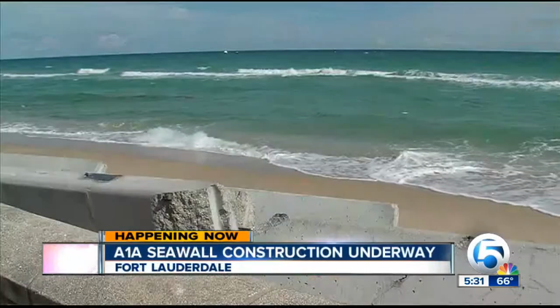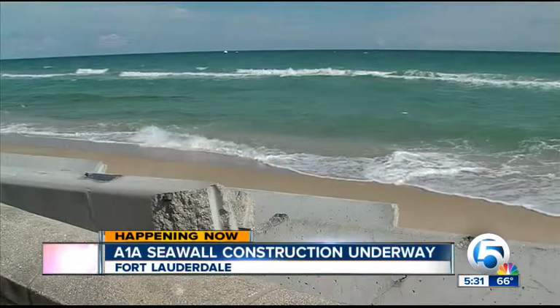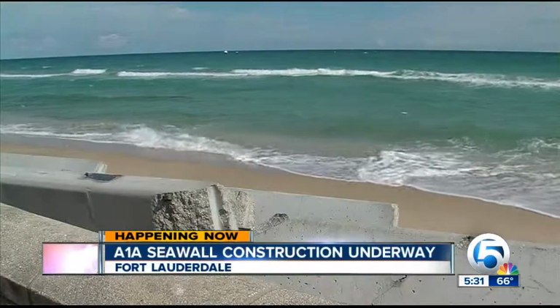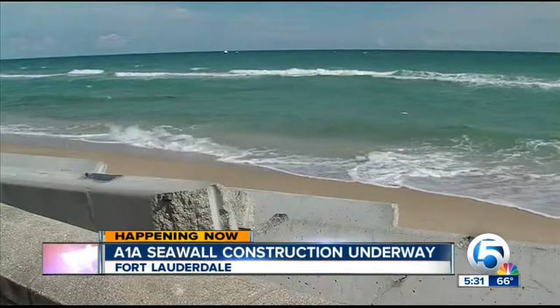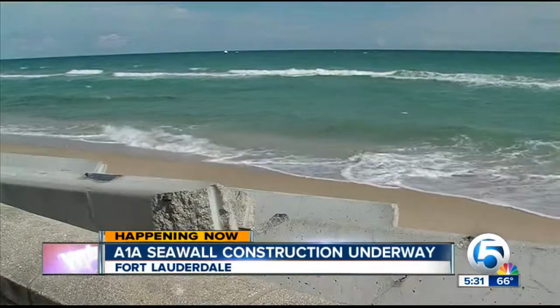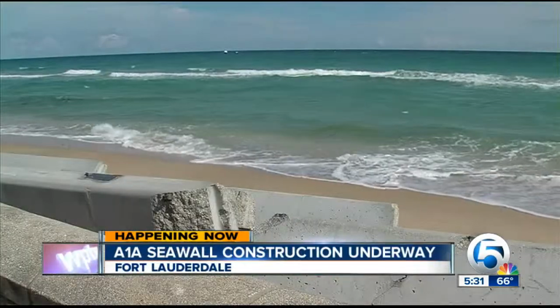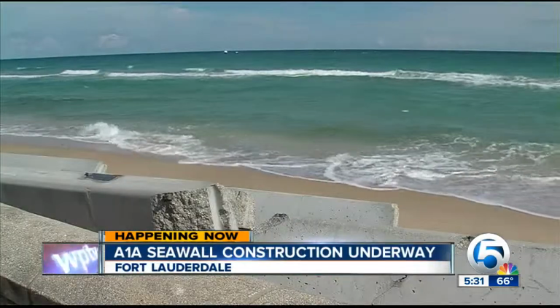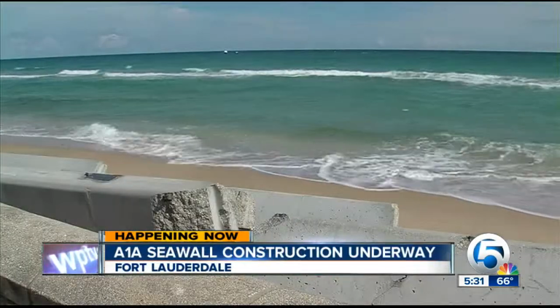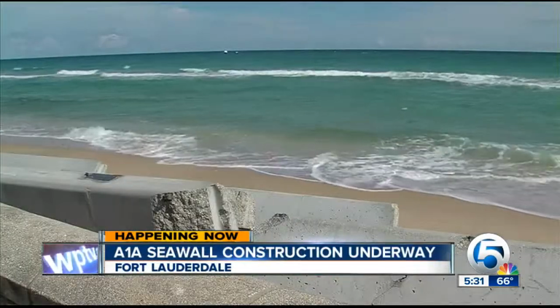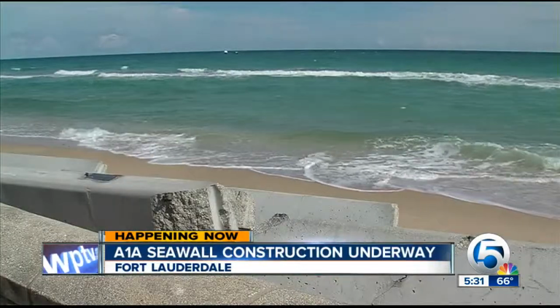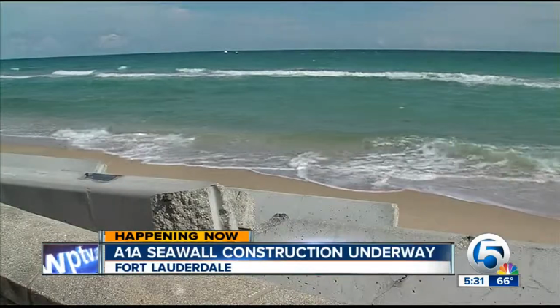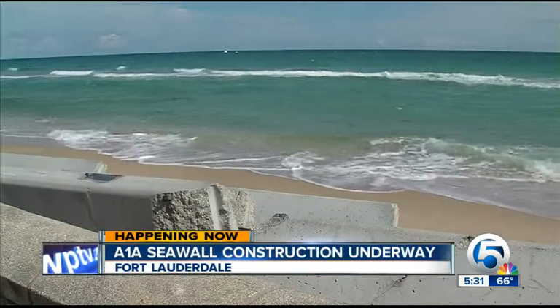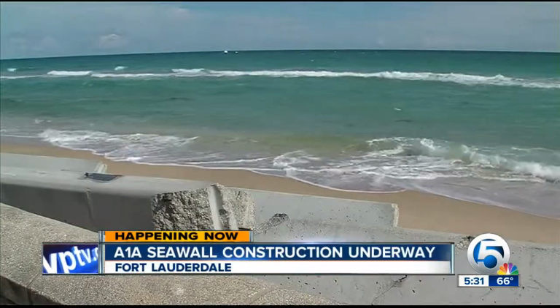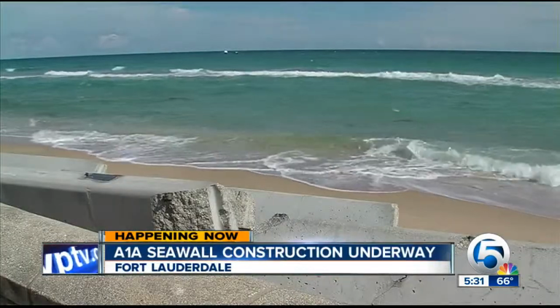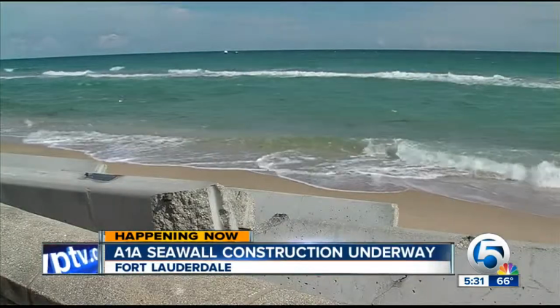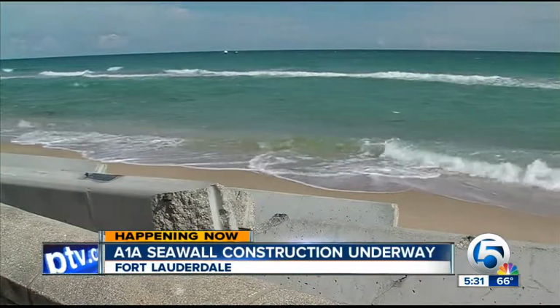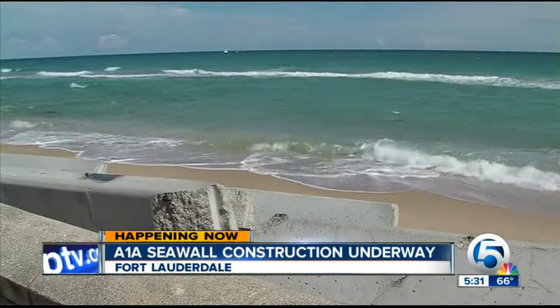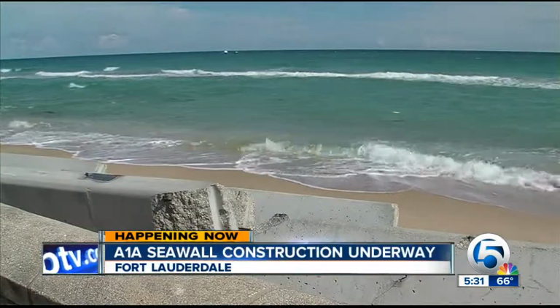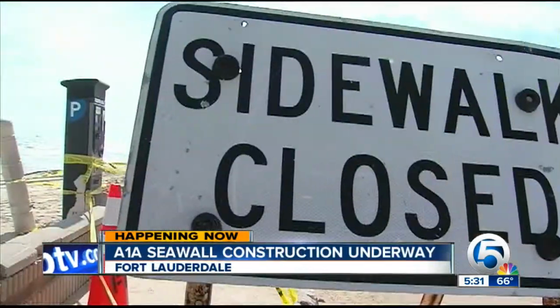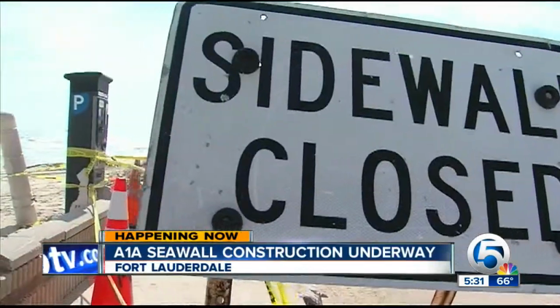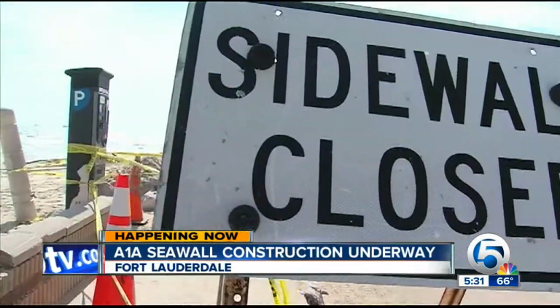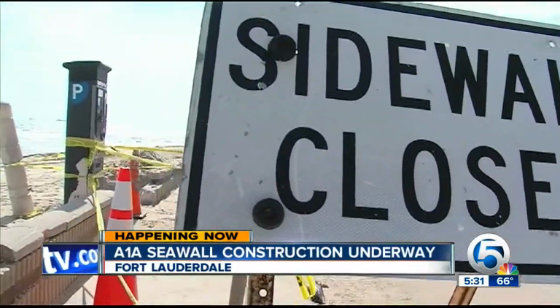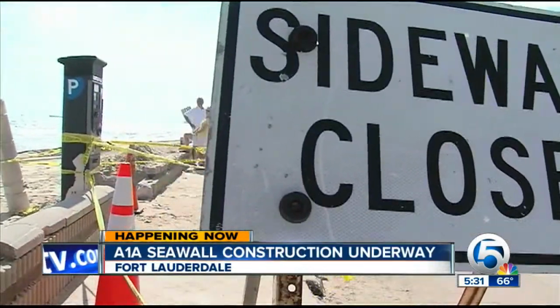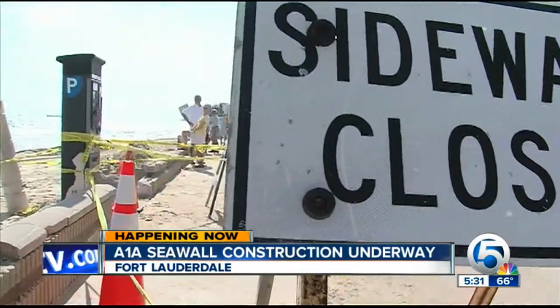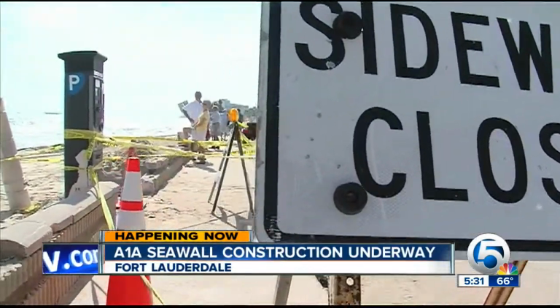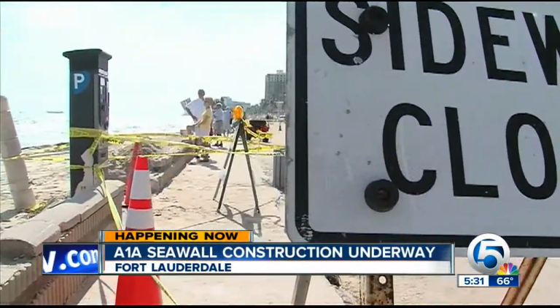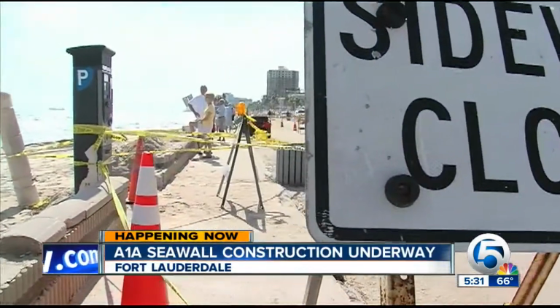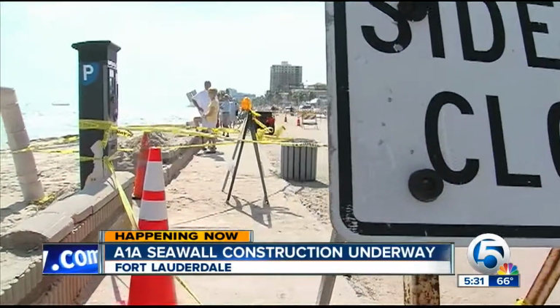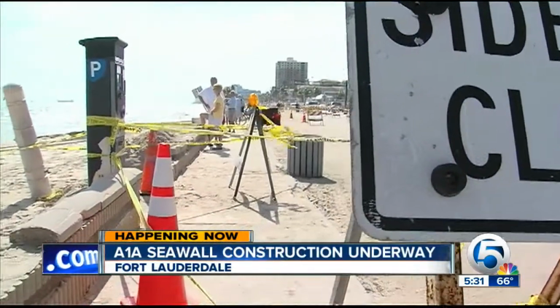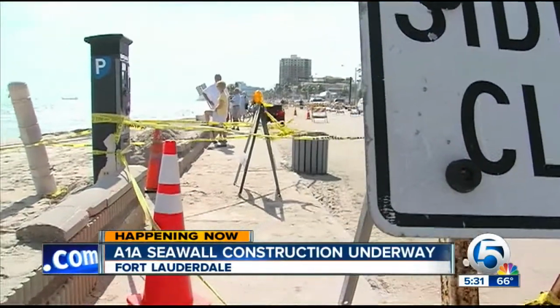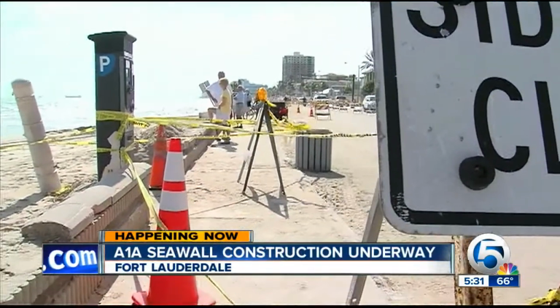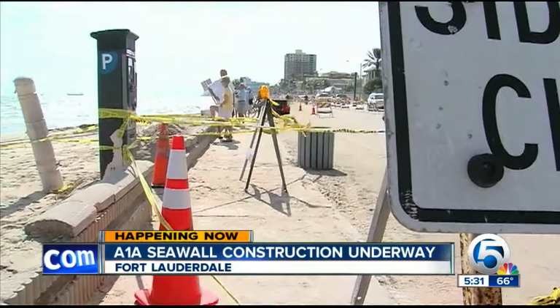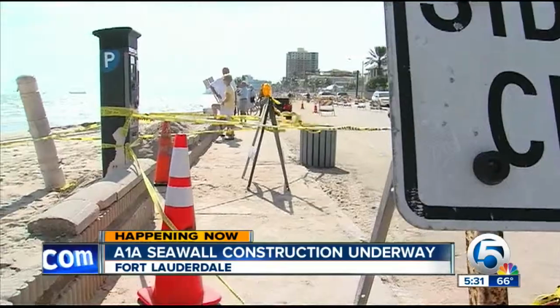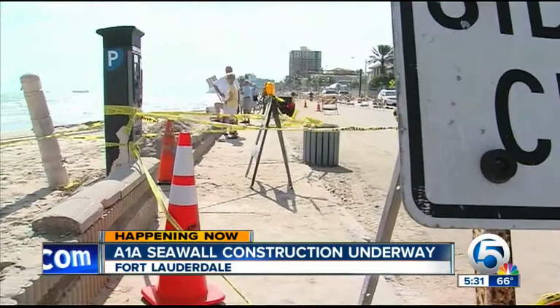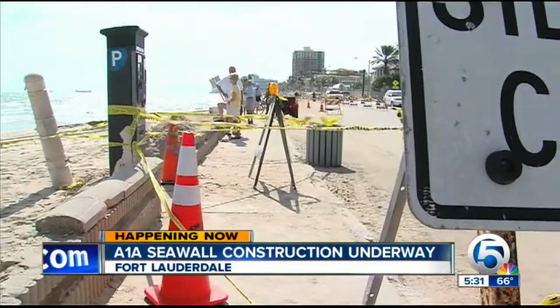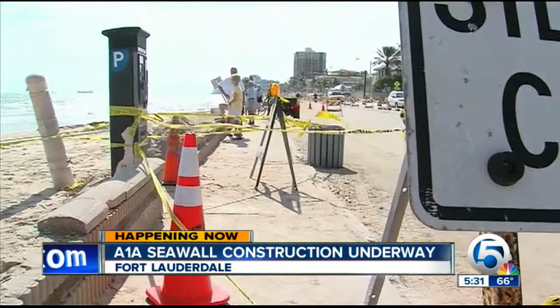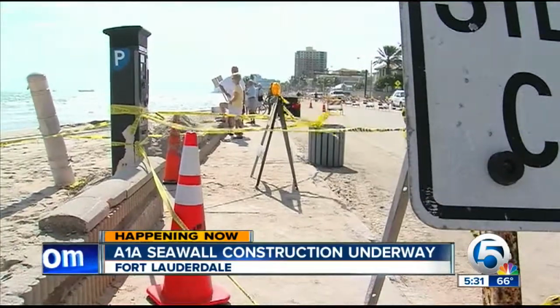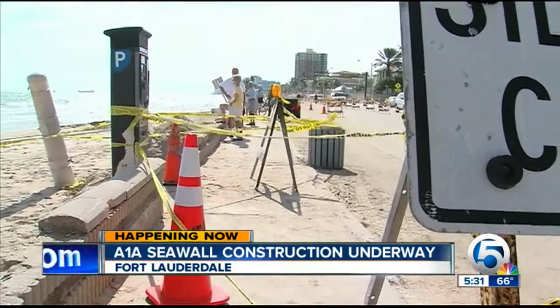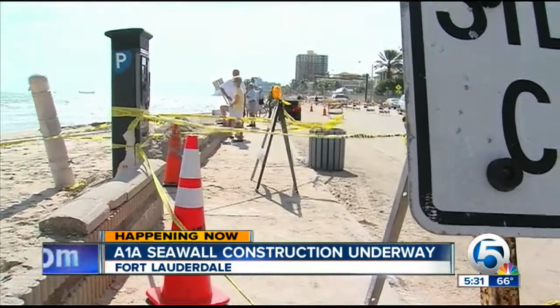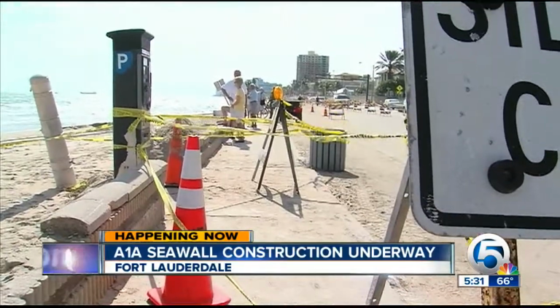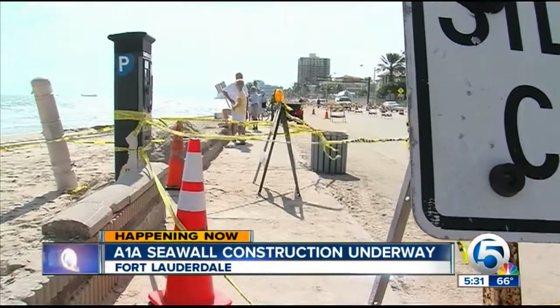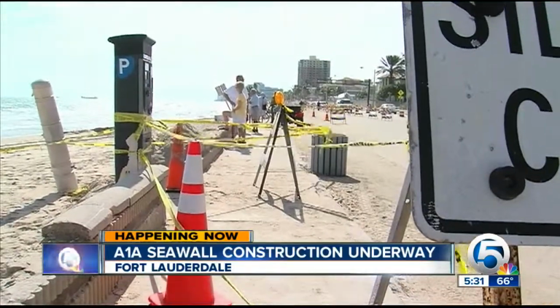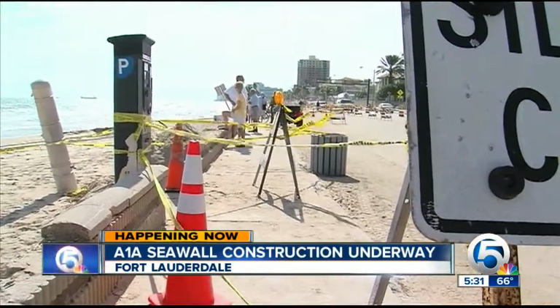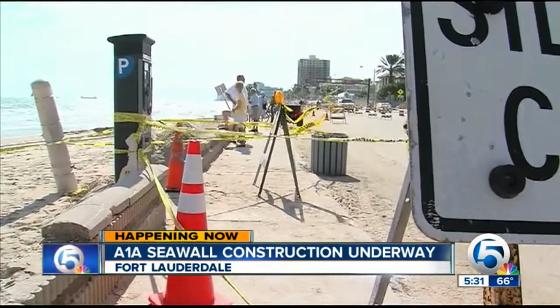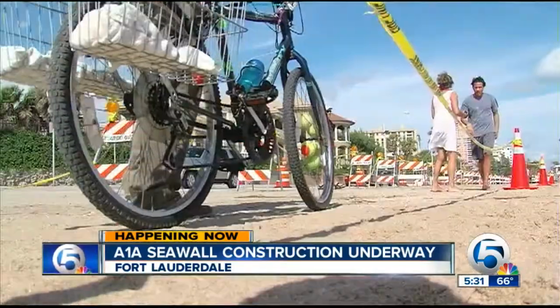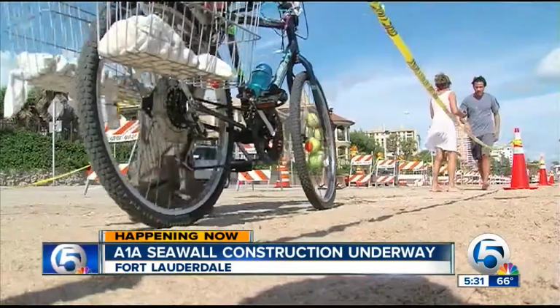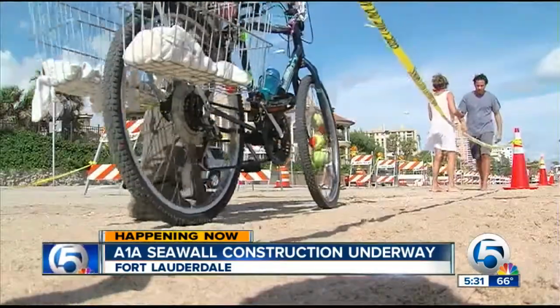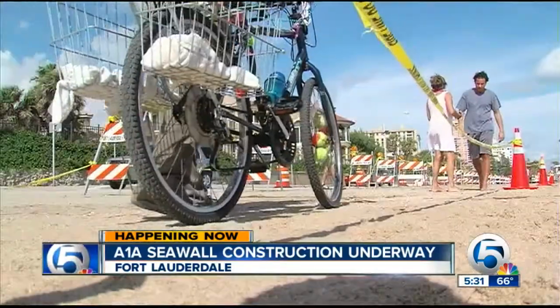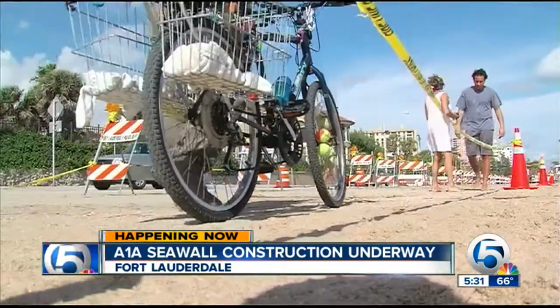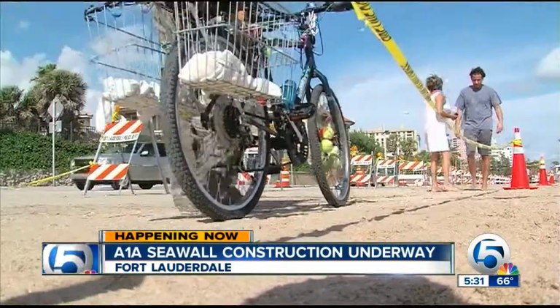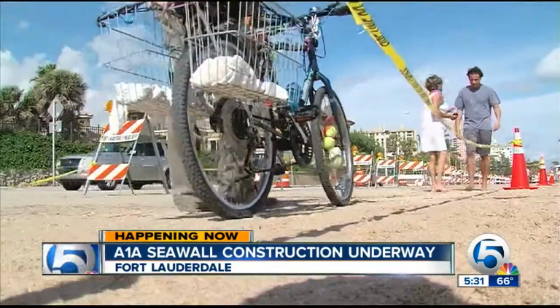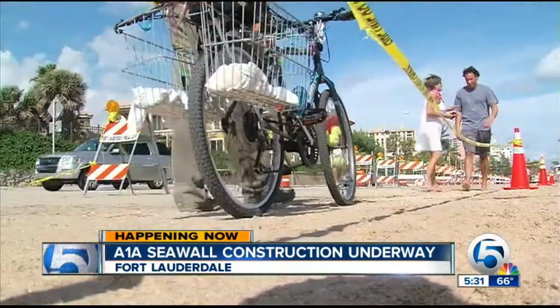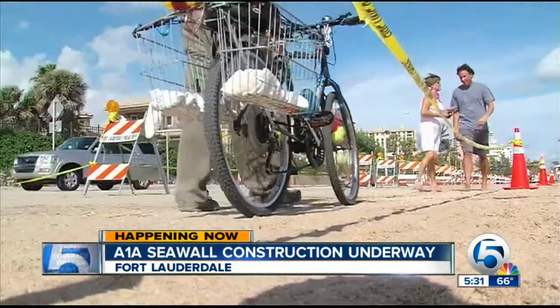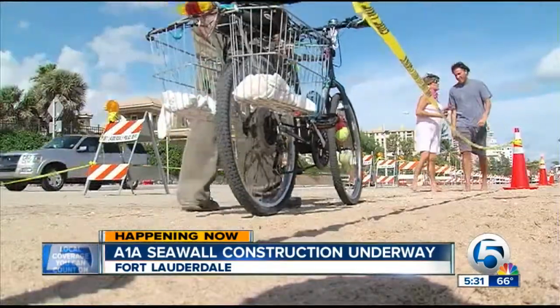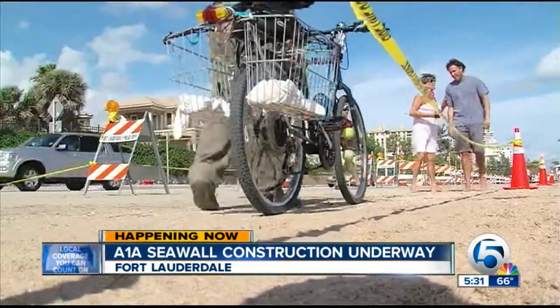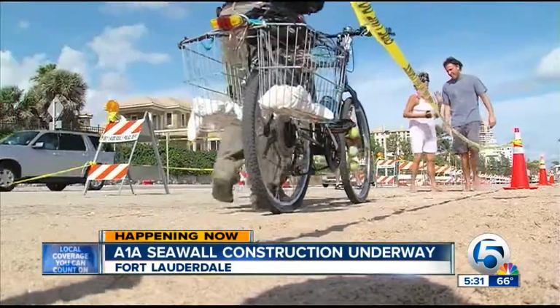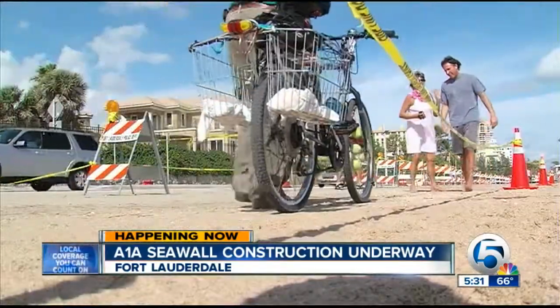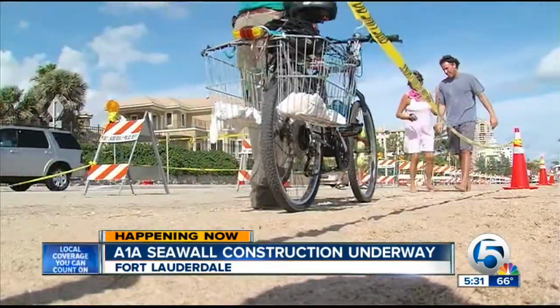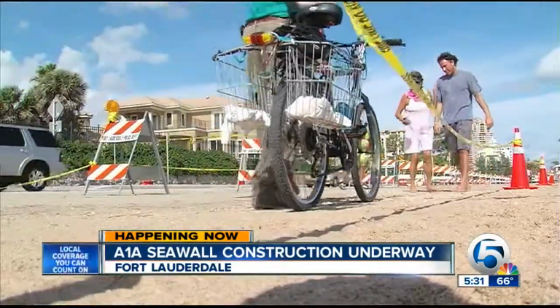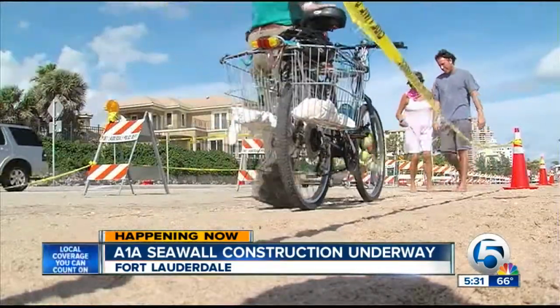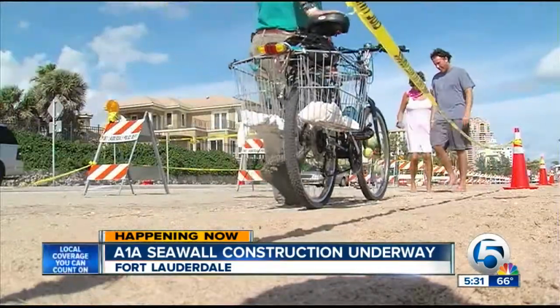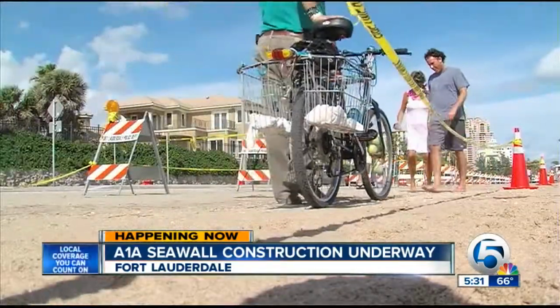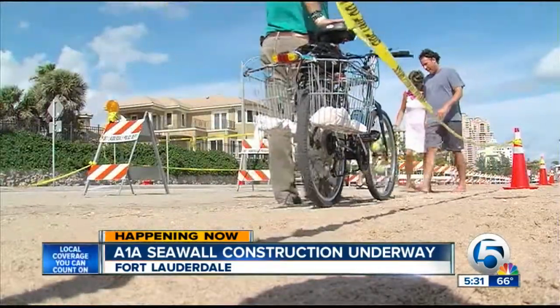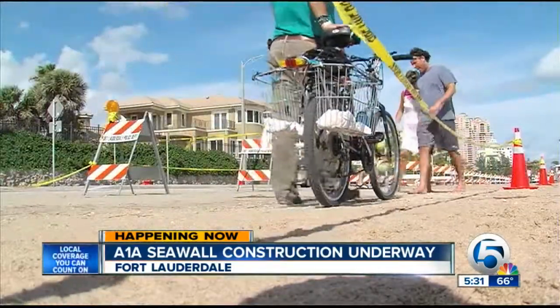Starting with Hurricane Sandy, waves eroded away sand, then sidewalk, and by Thanksgiving, parts of A1A itself.